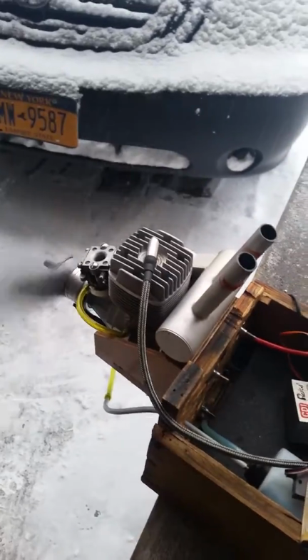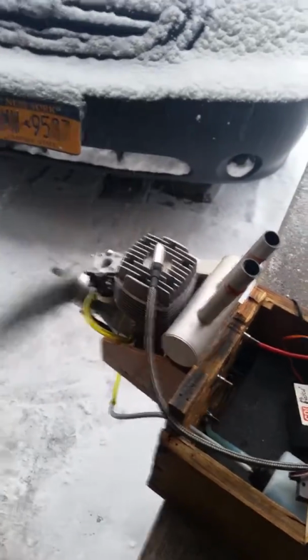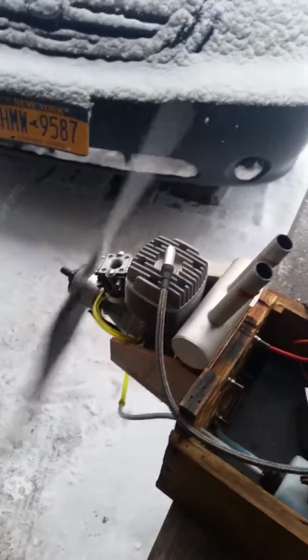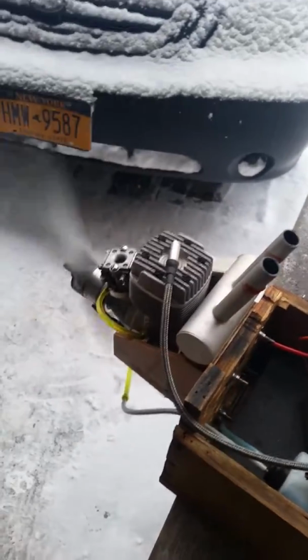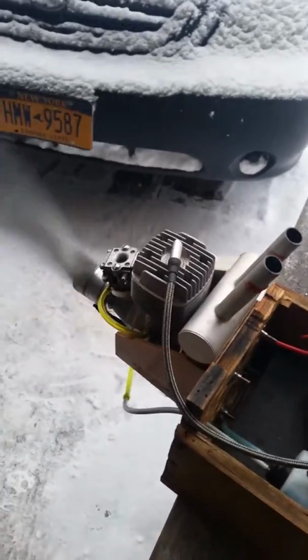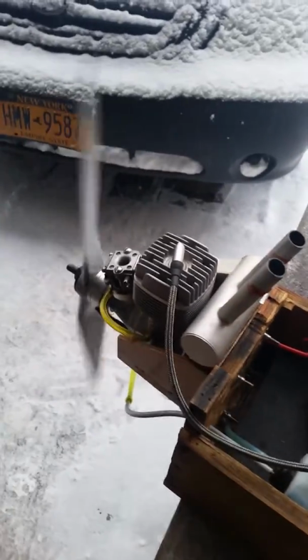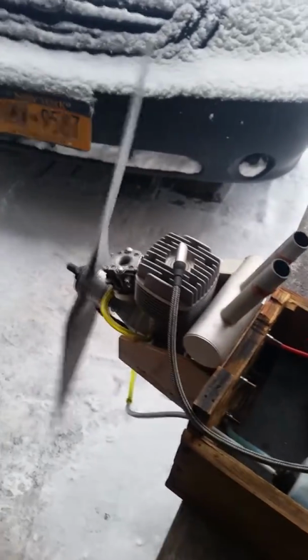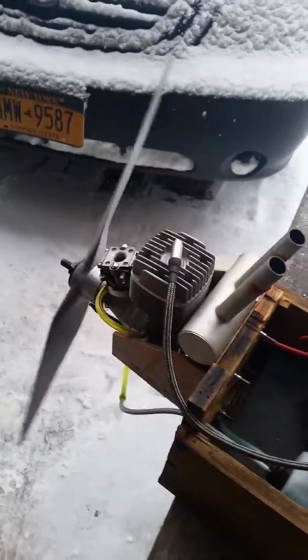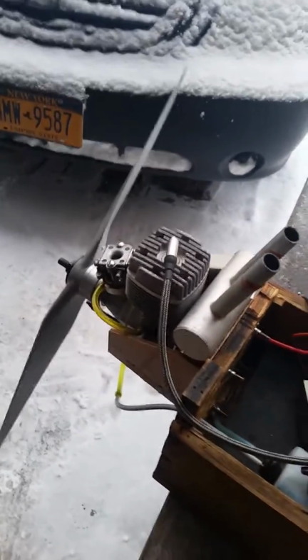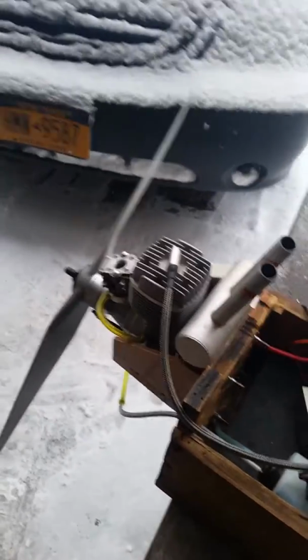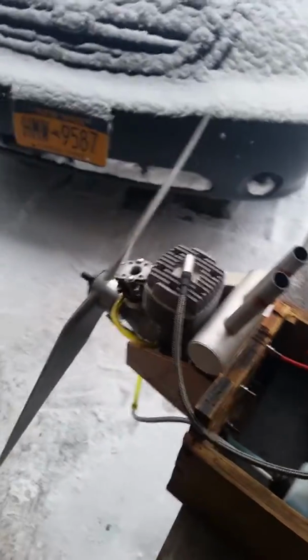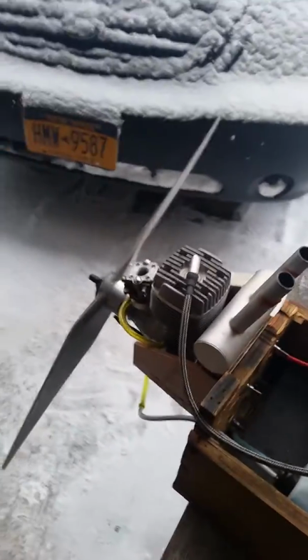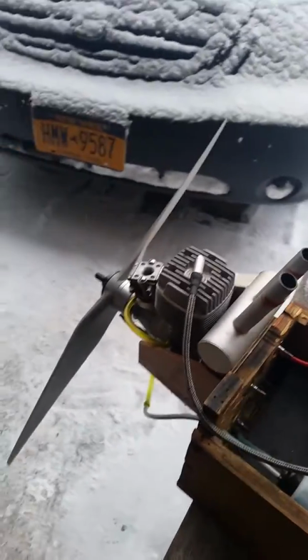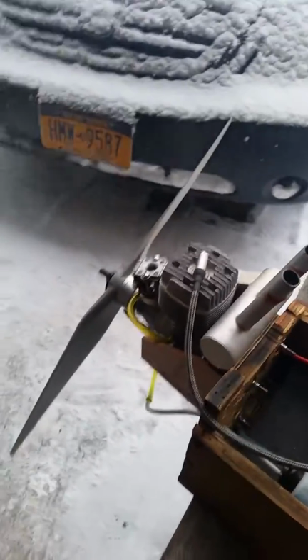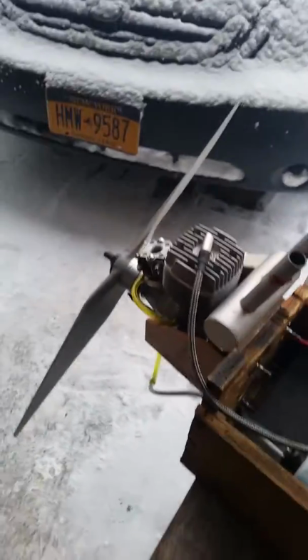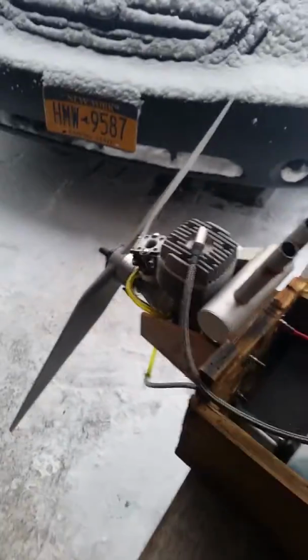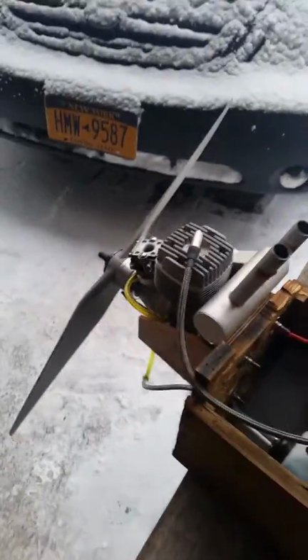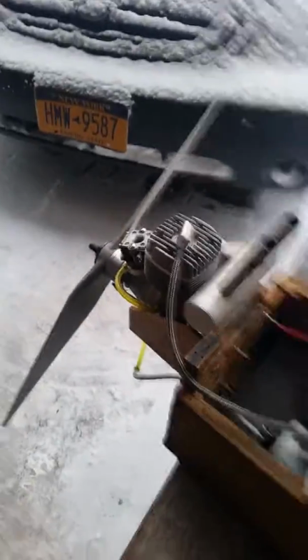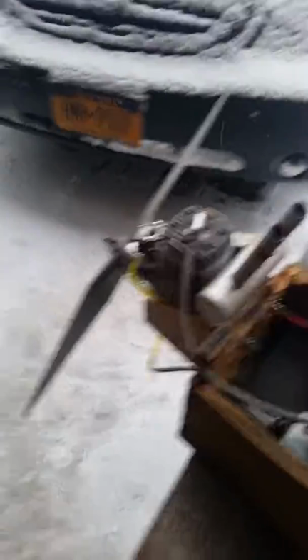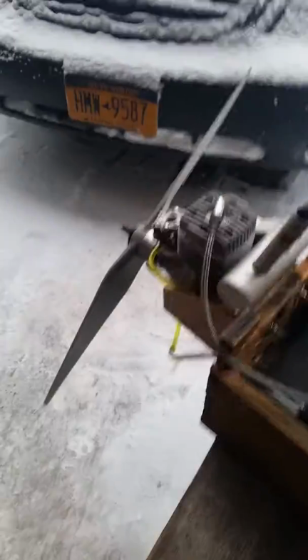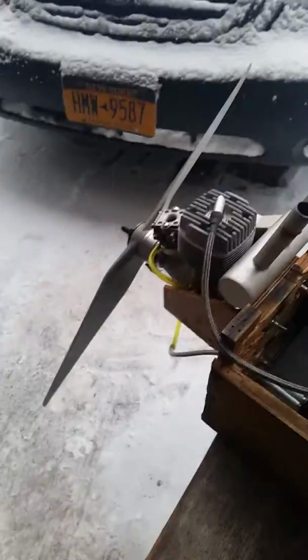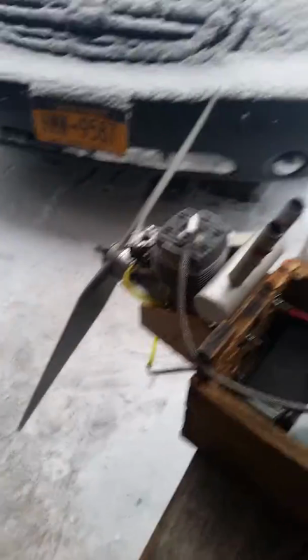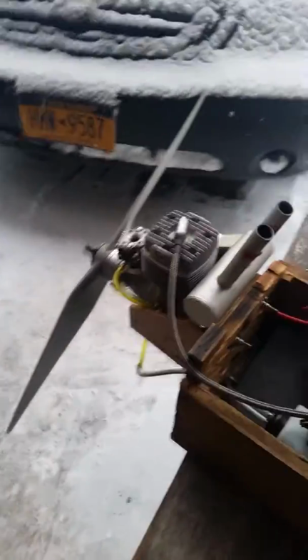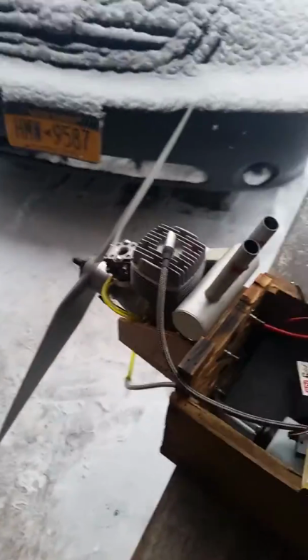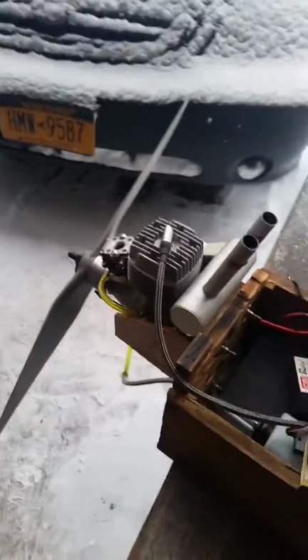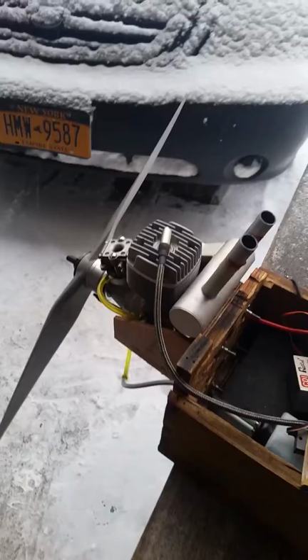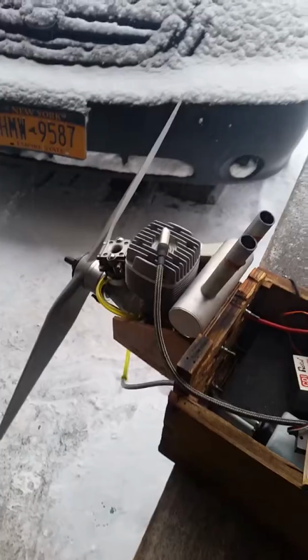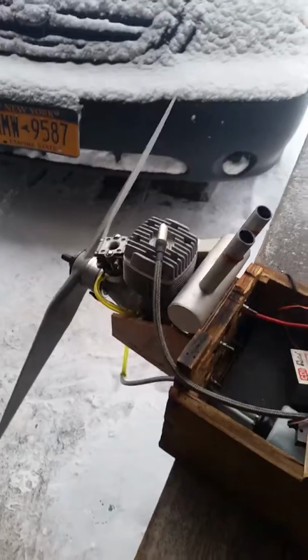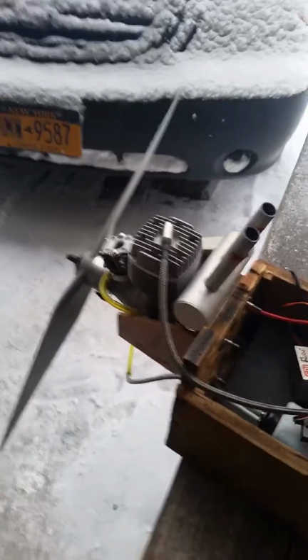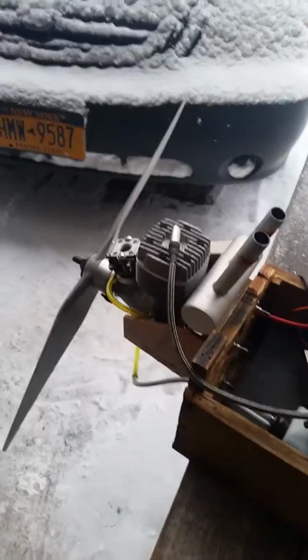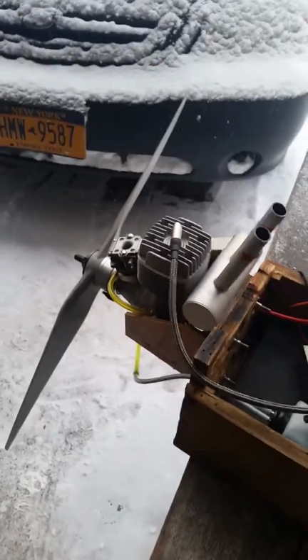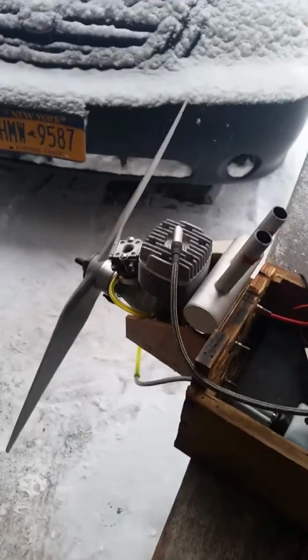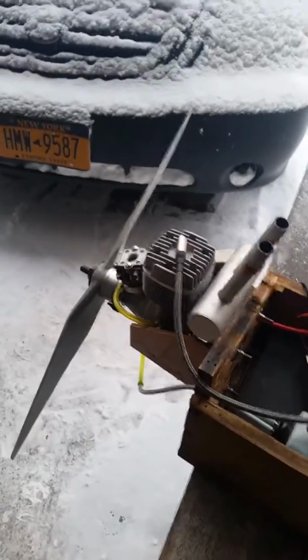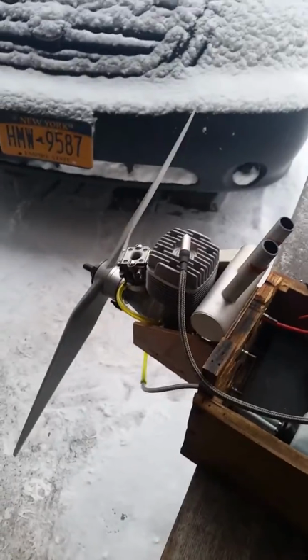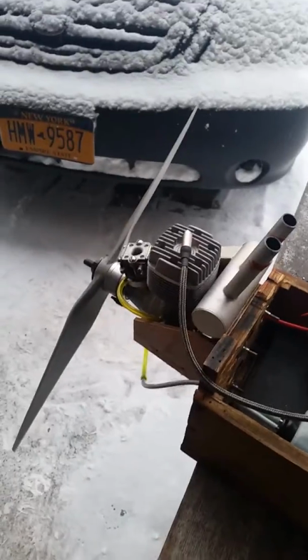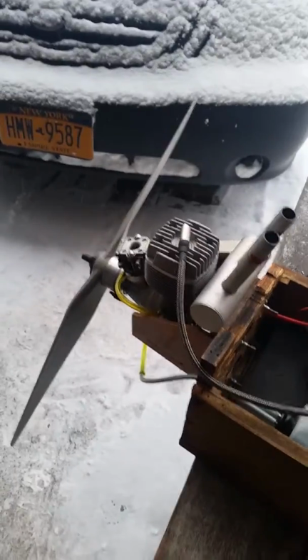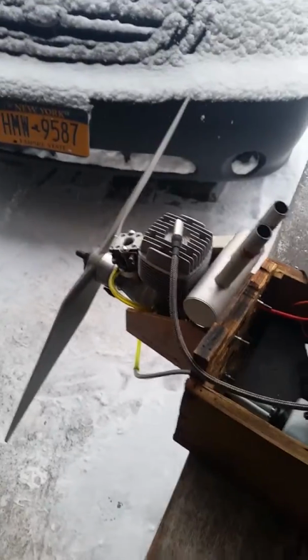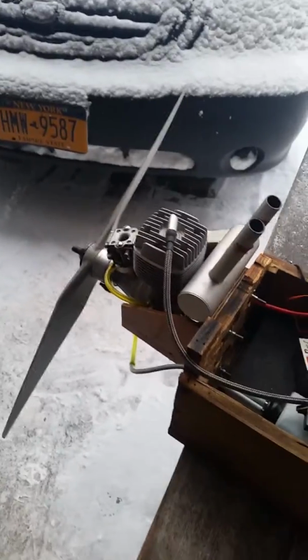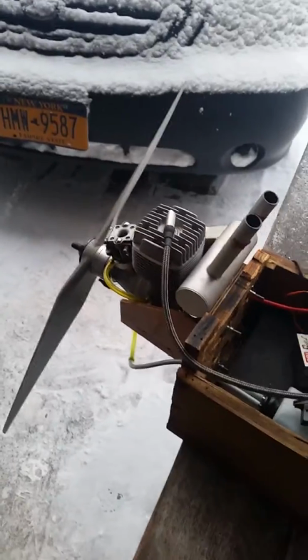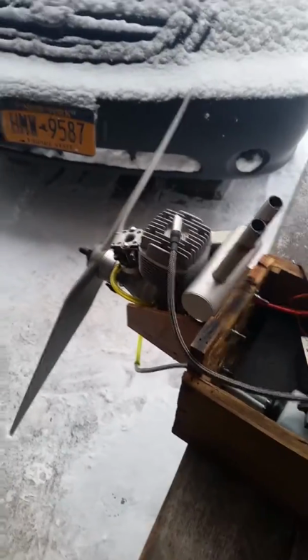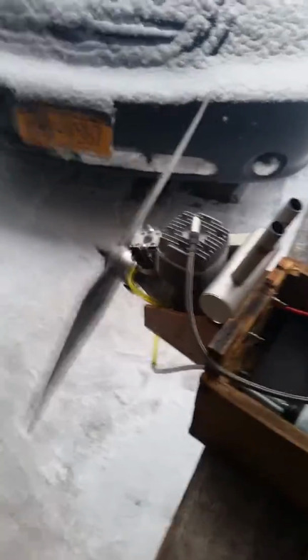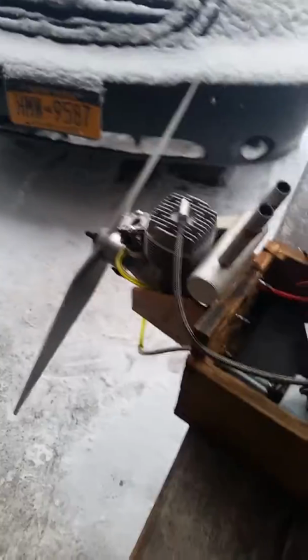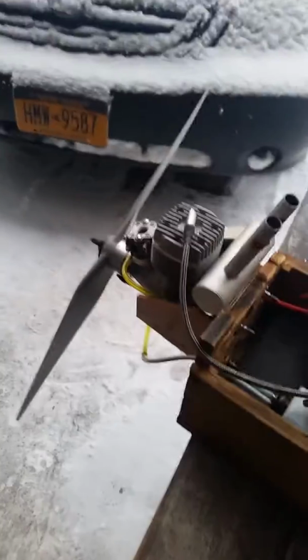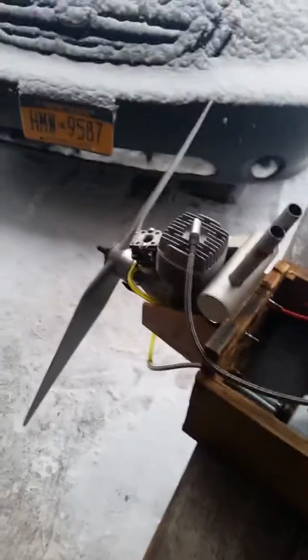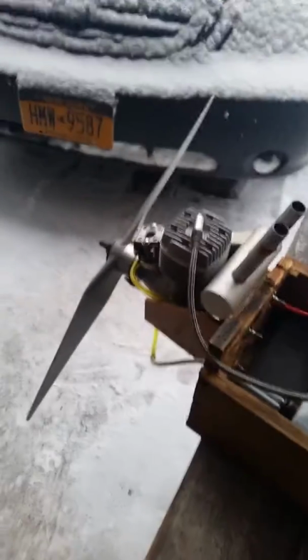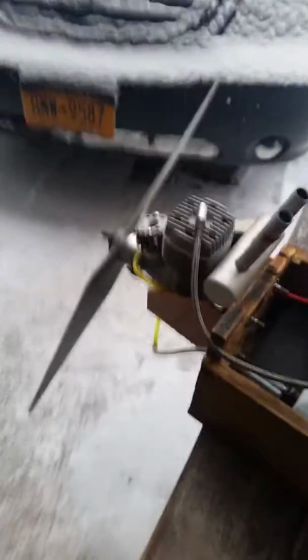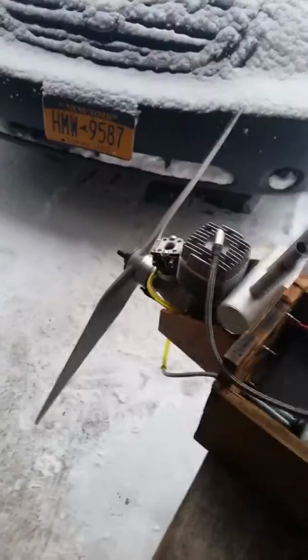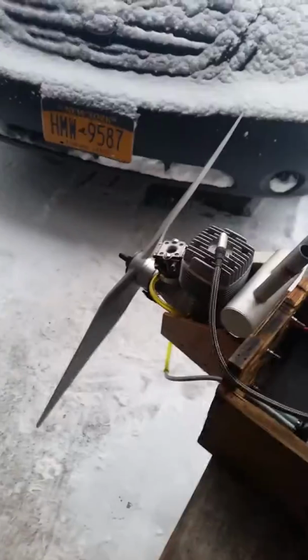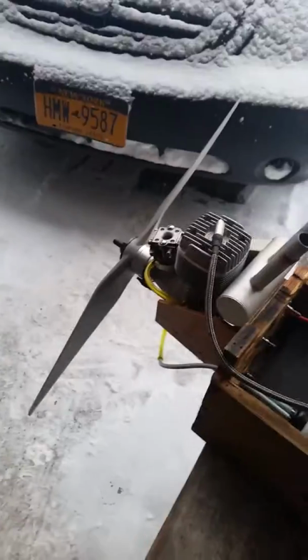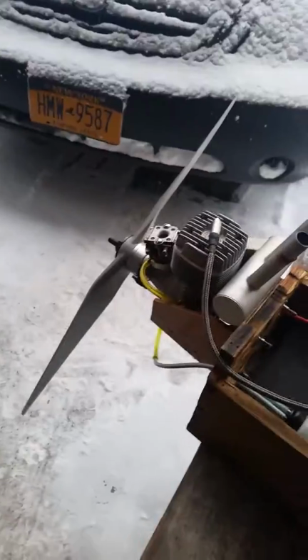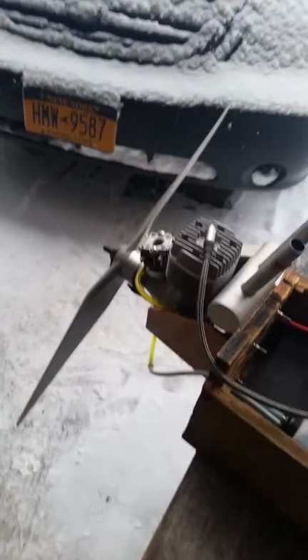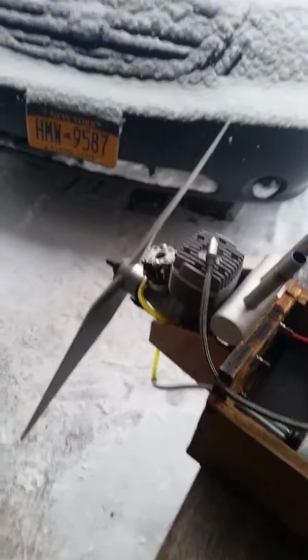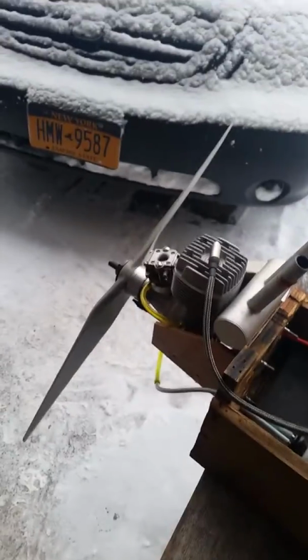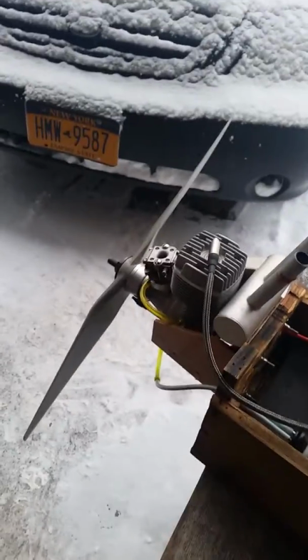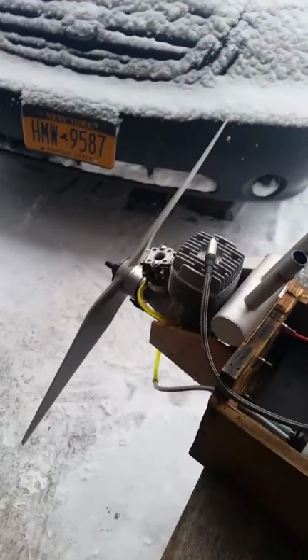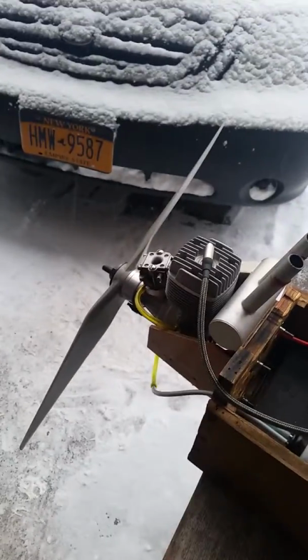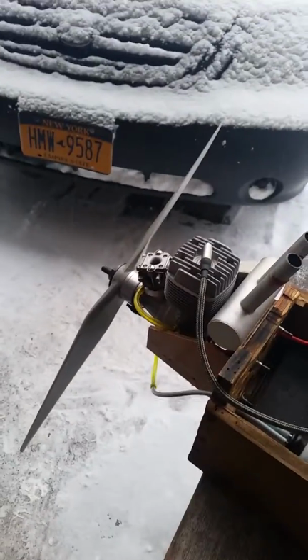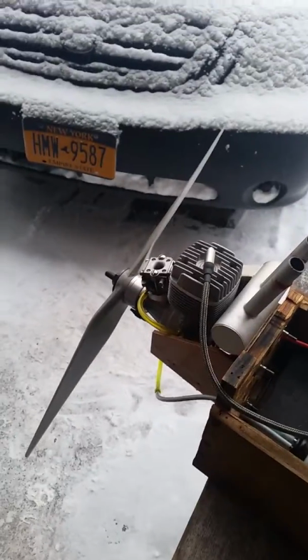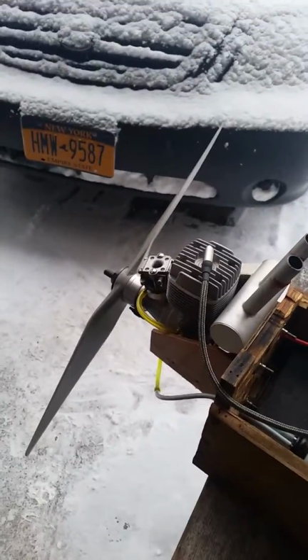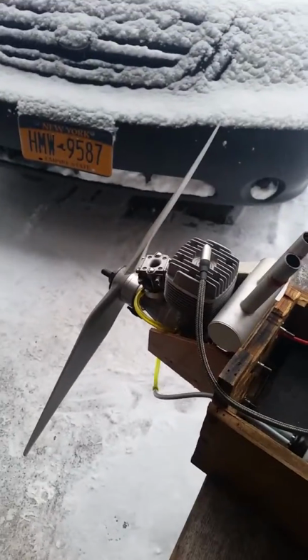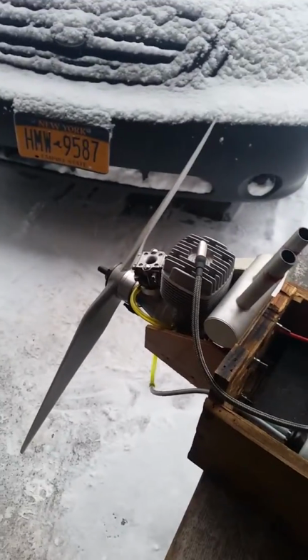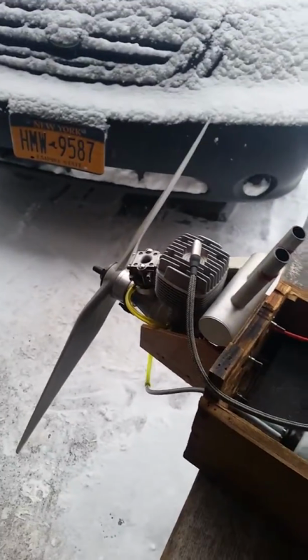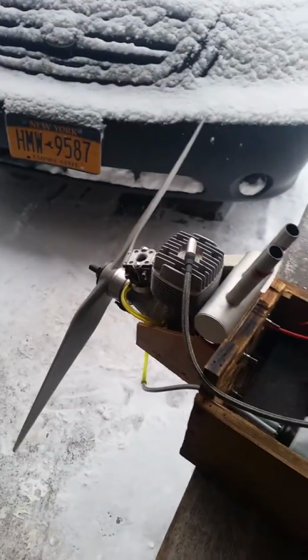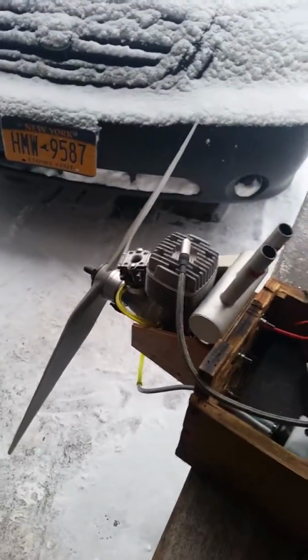I'm currently running a 20x8 APC prop. Thank you for watching.